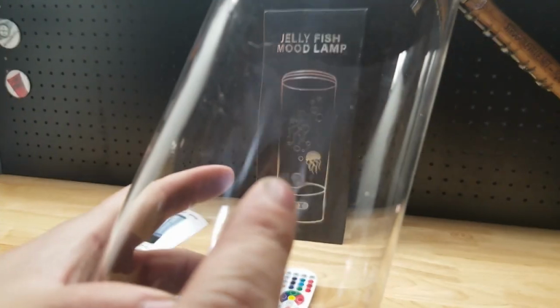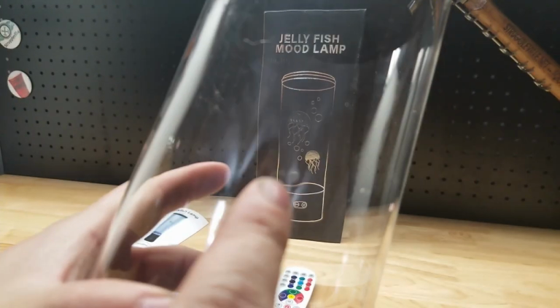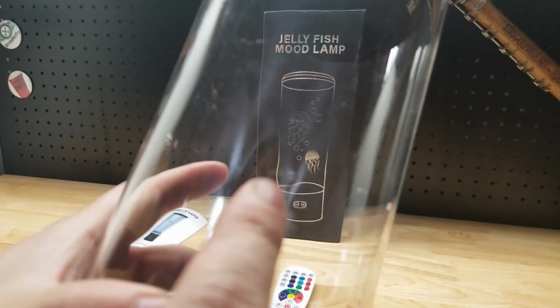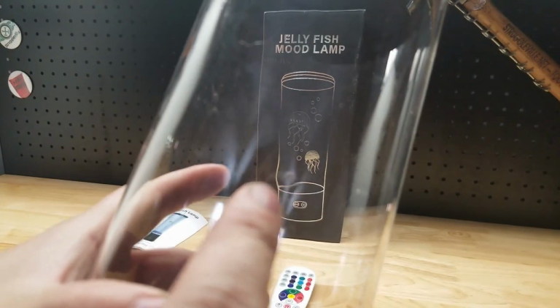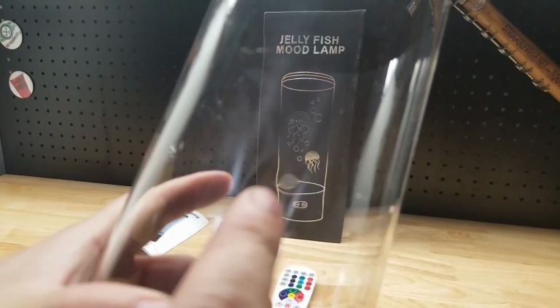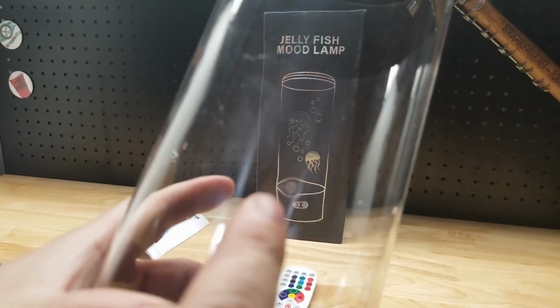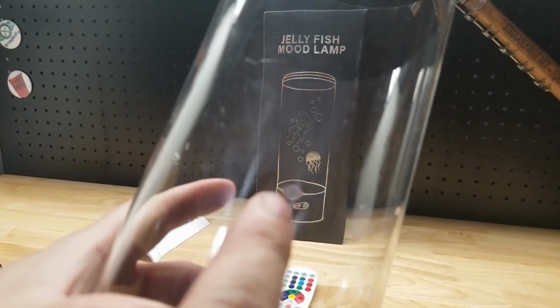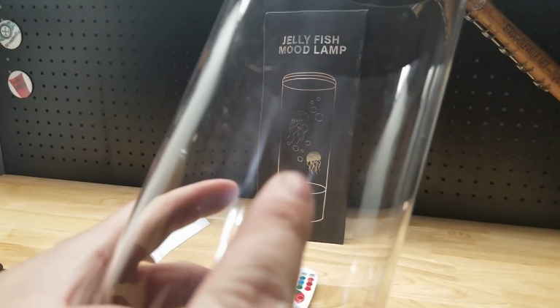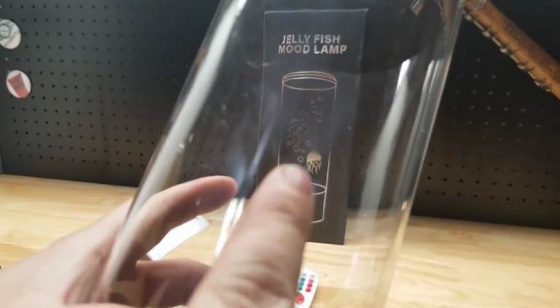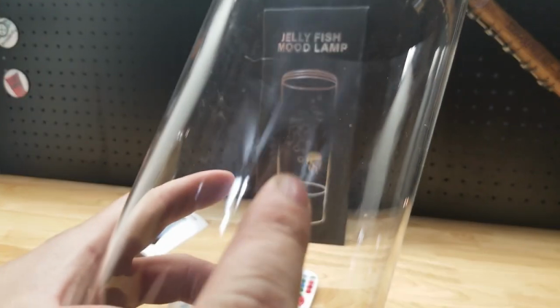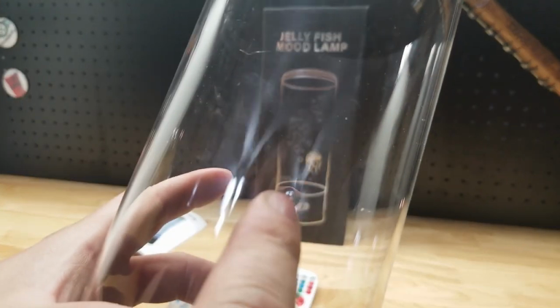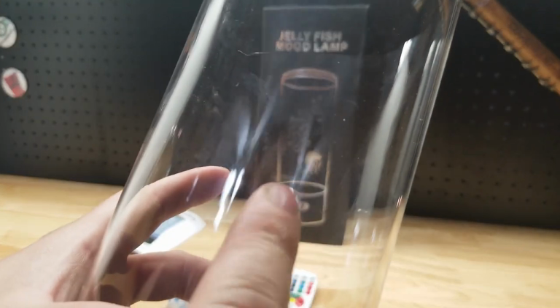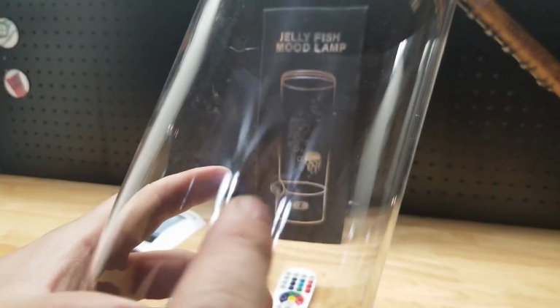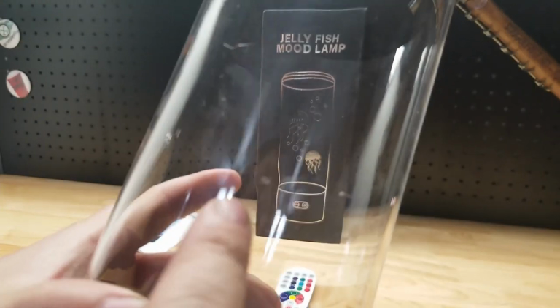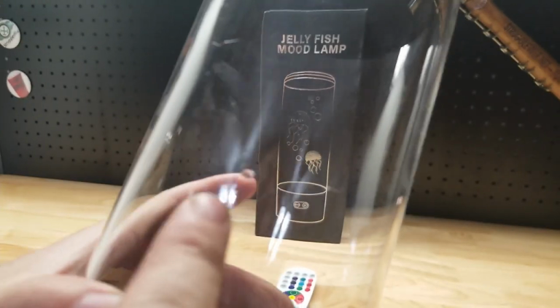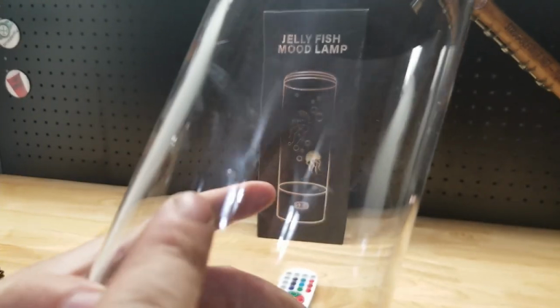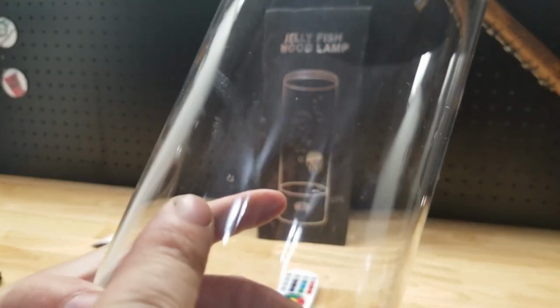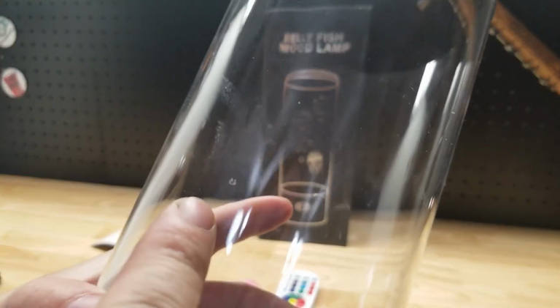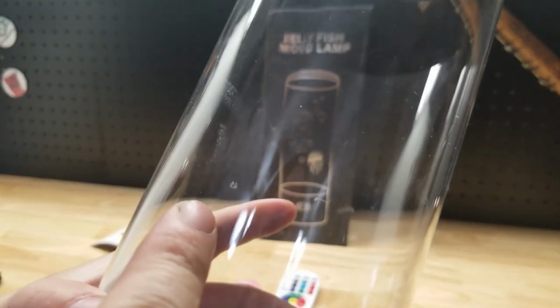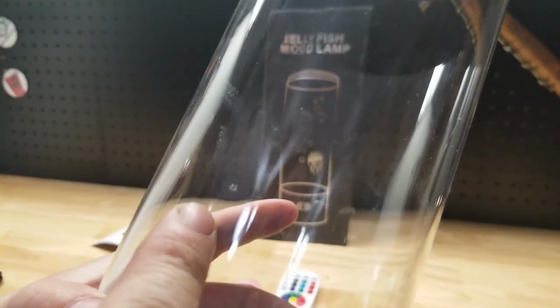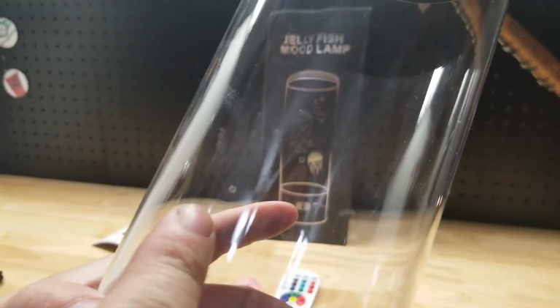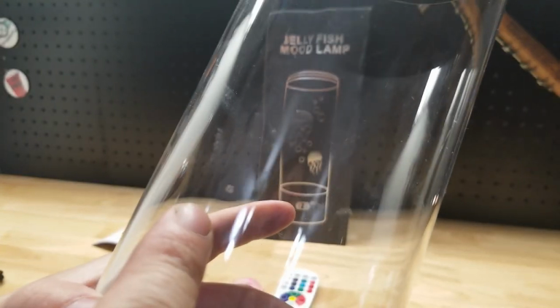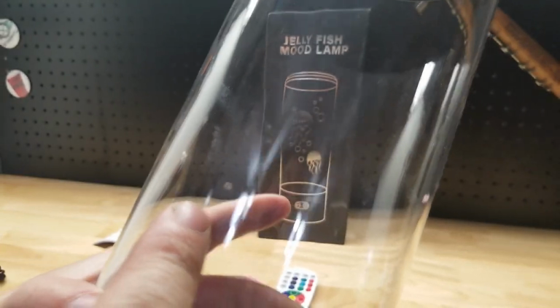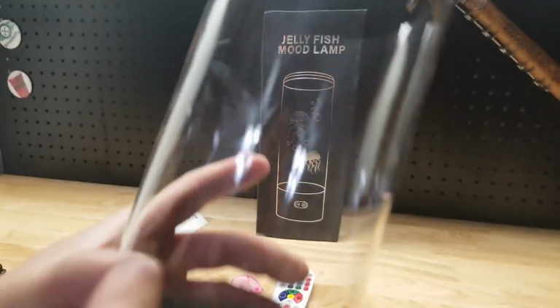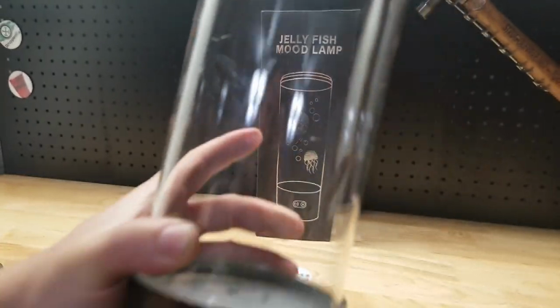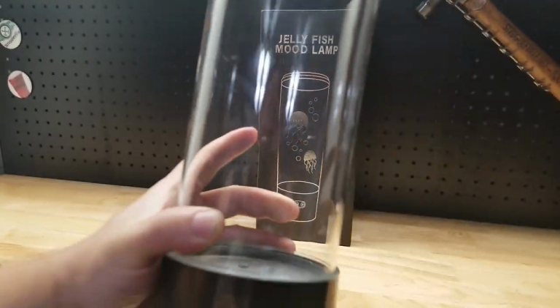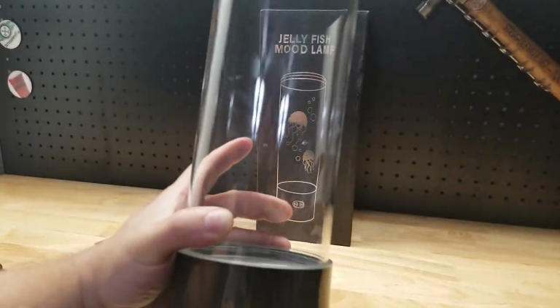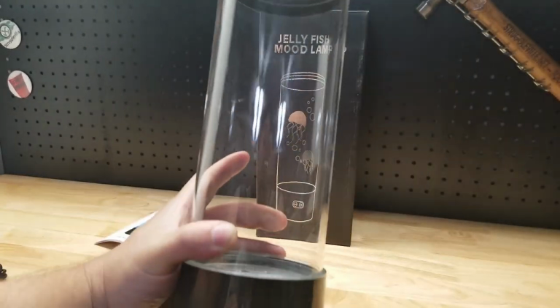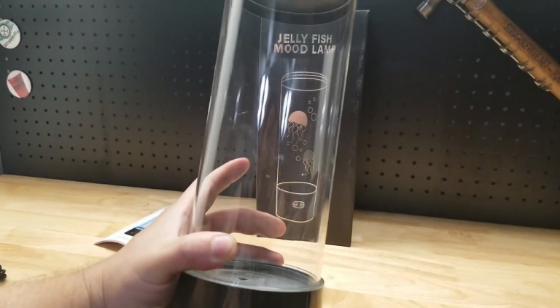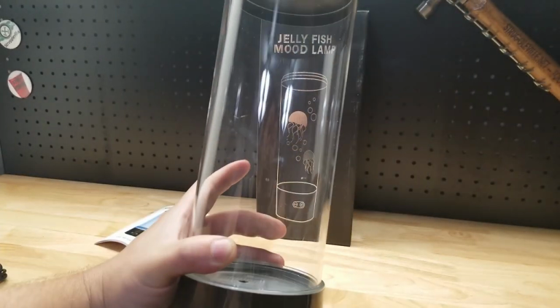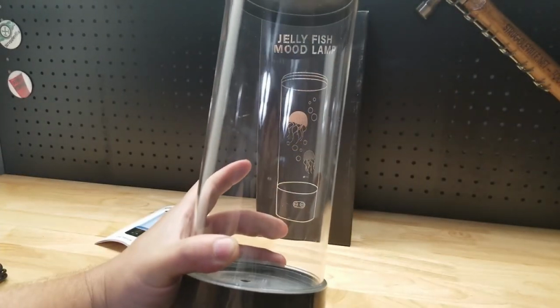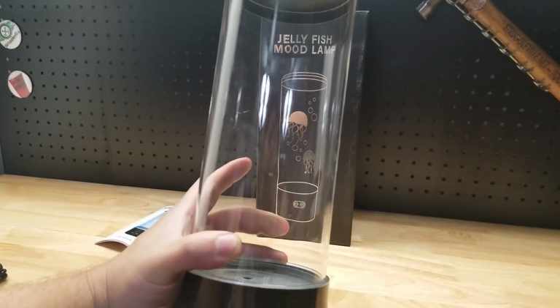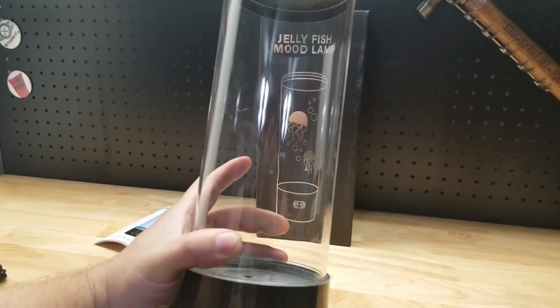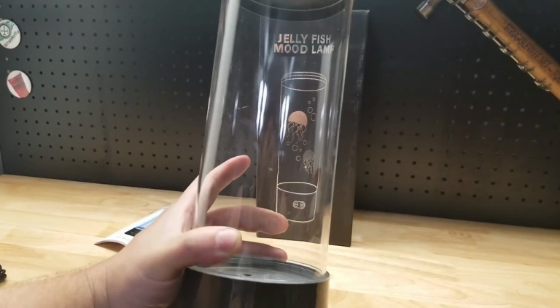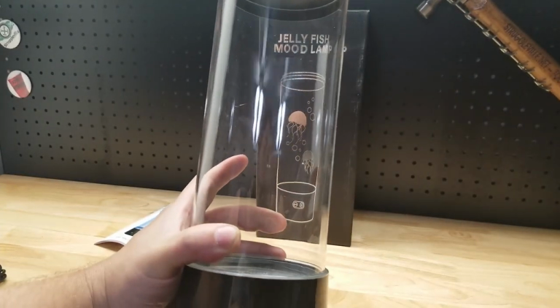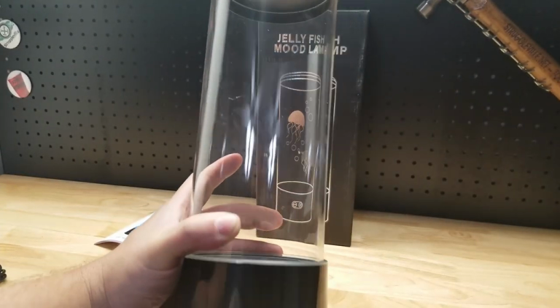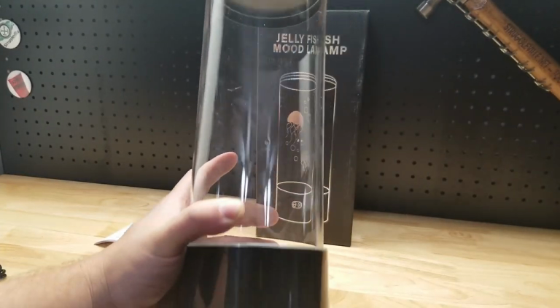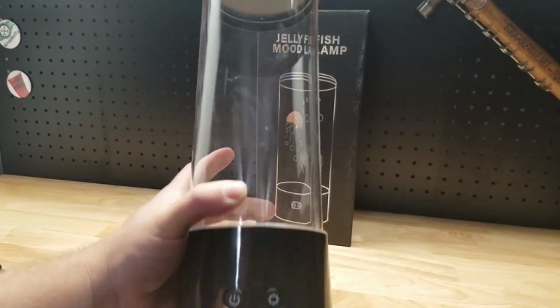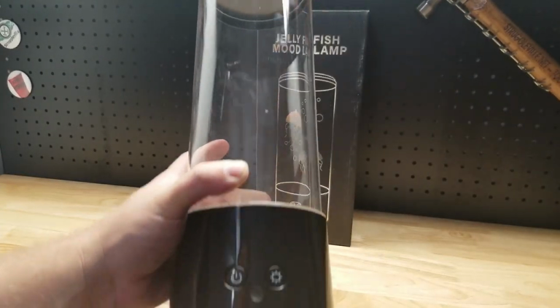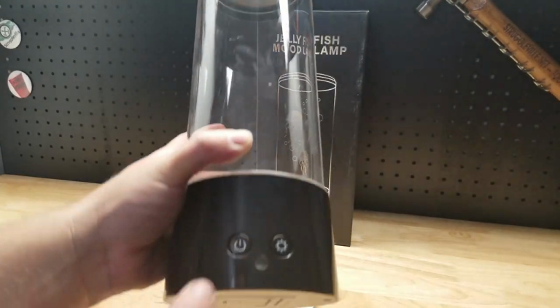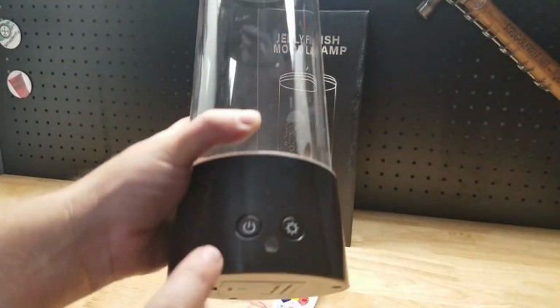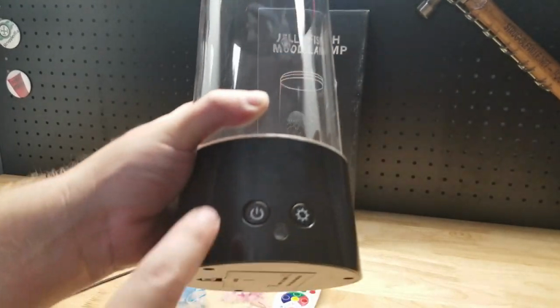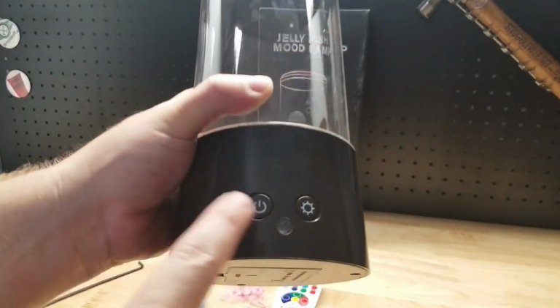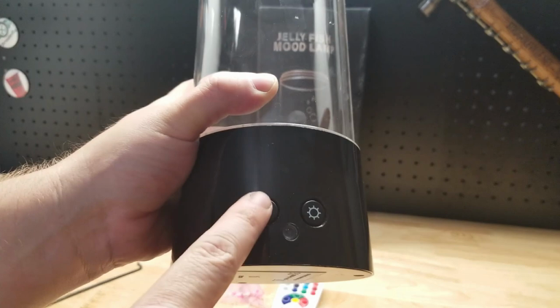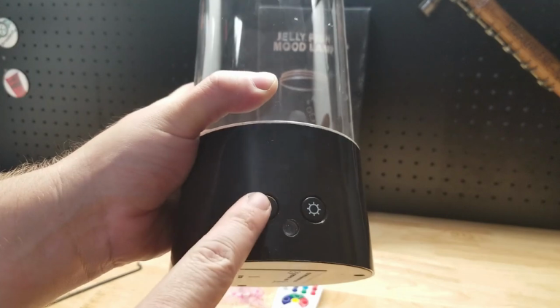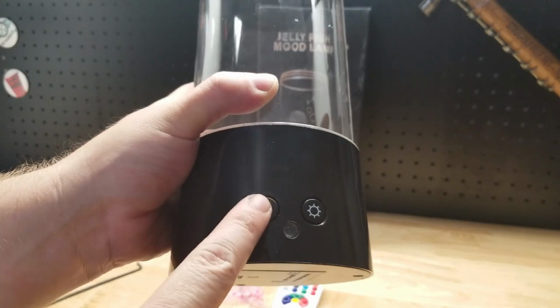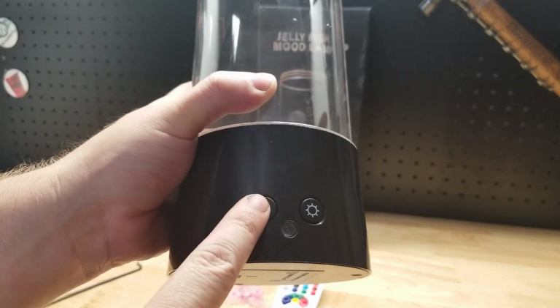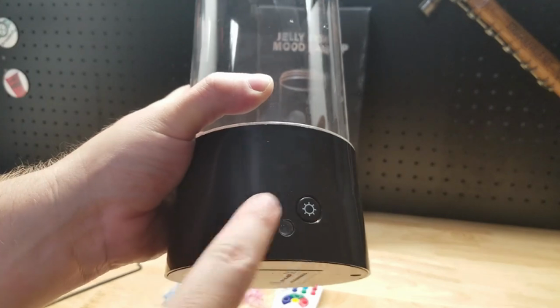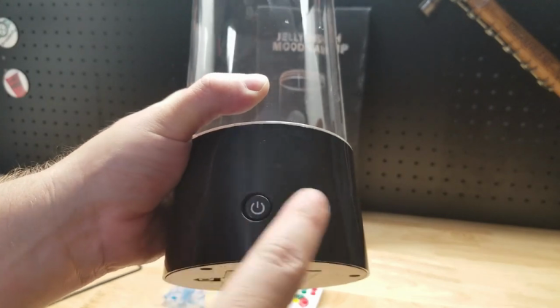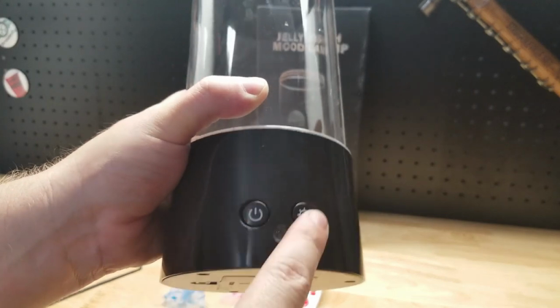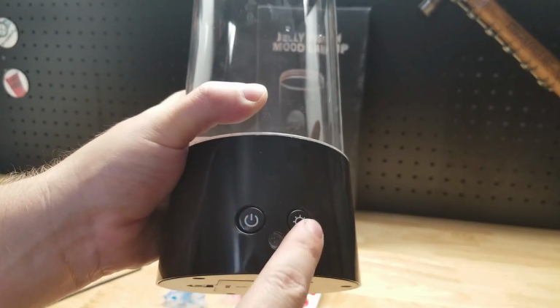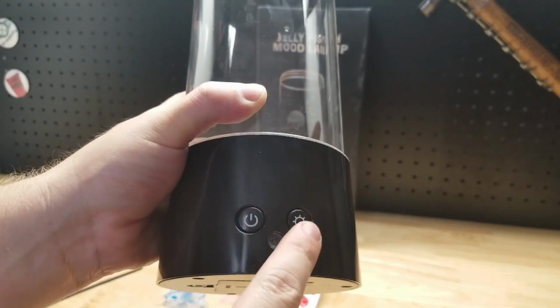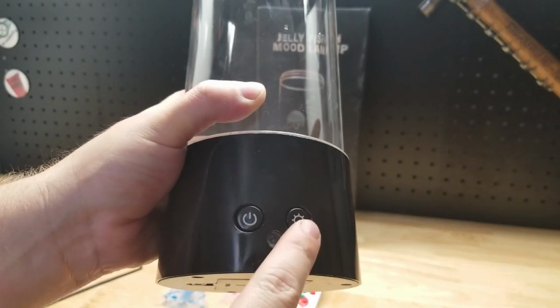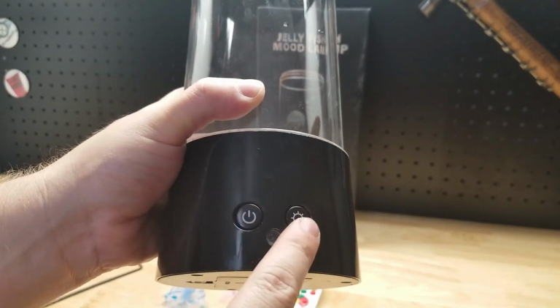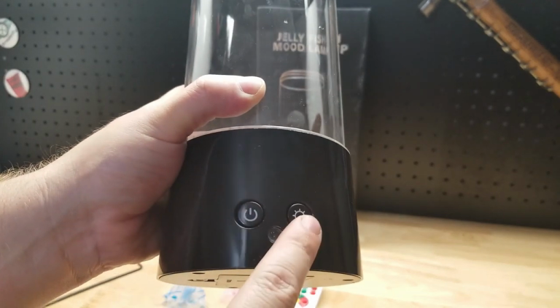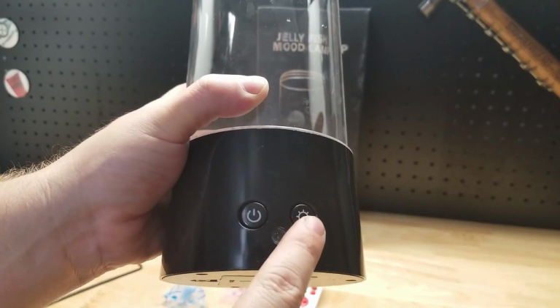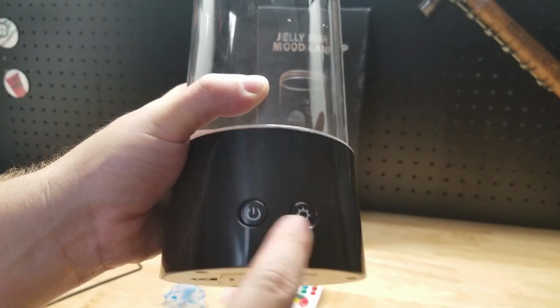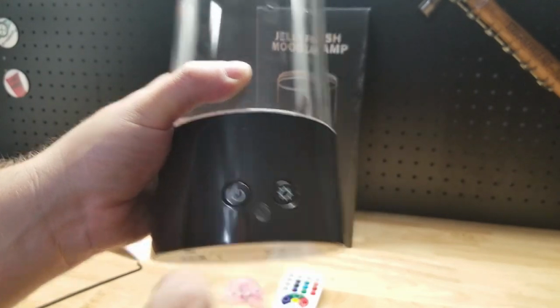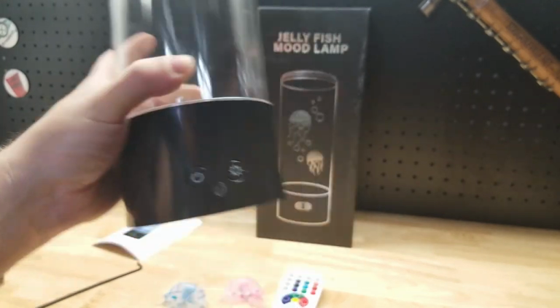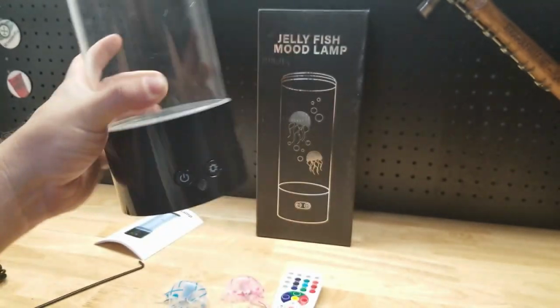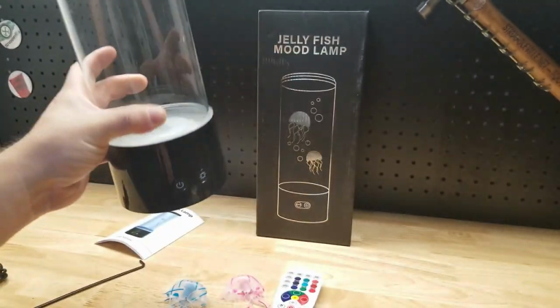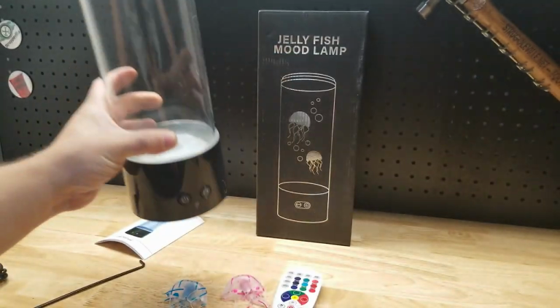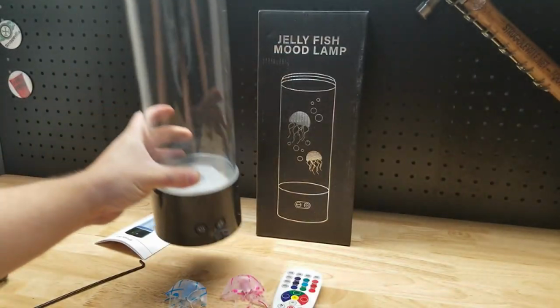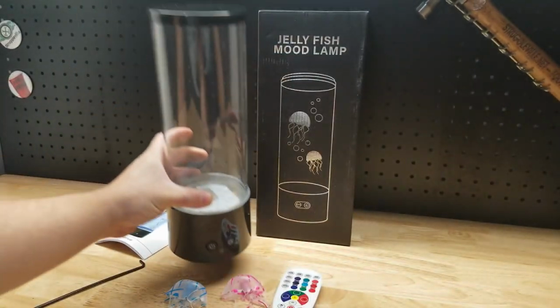Right off the top we got a blemish in the plastic and it's right in front, so that's too bad. Here we have a power button and it looks like a light button.